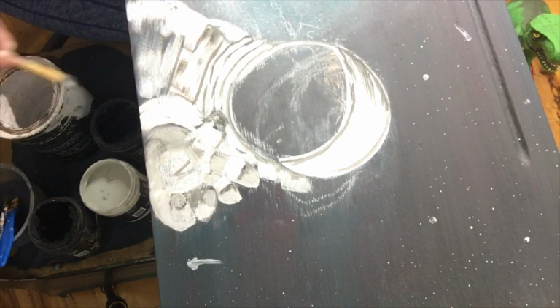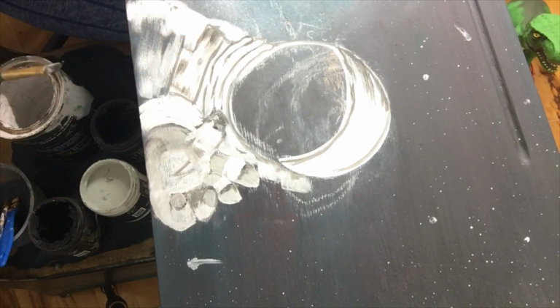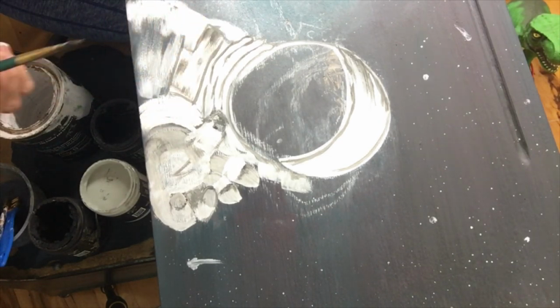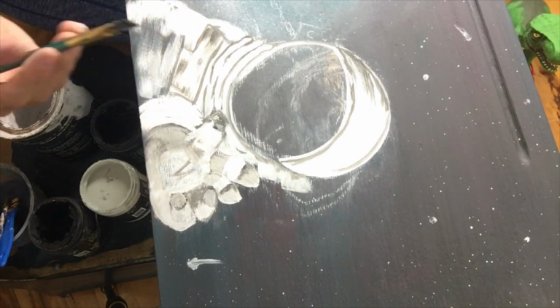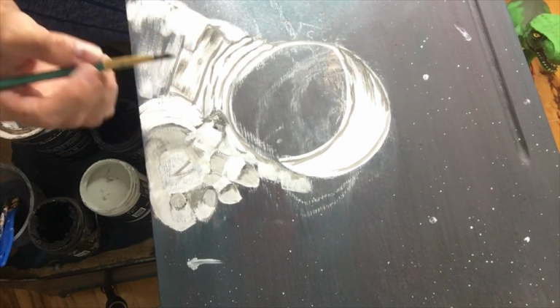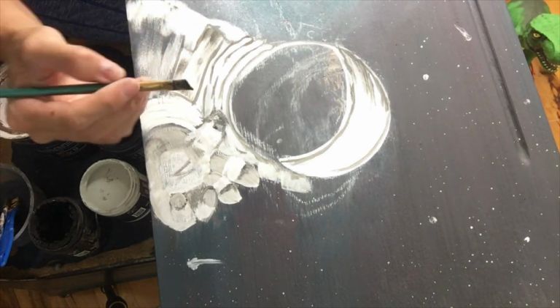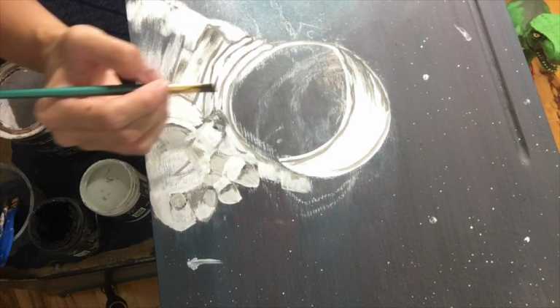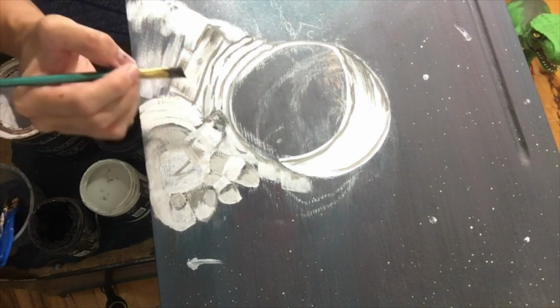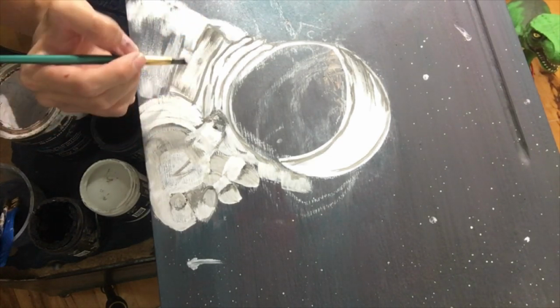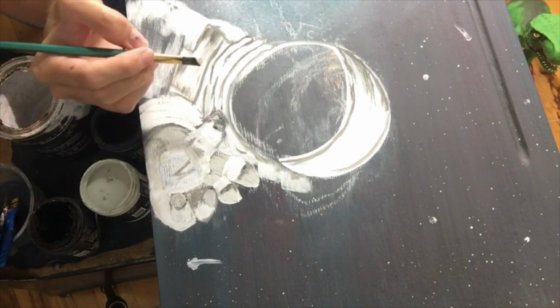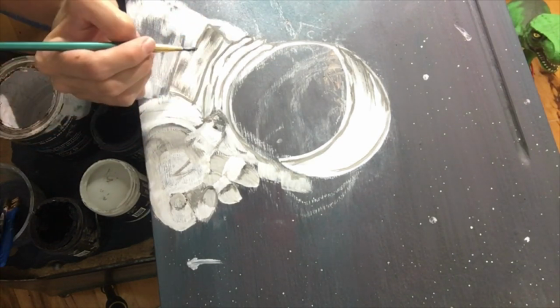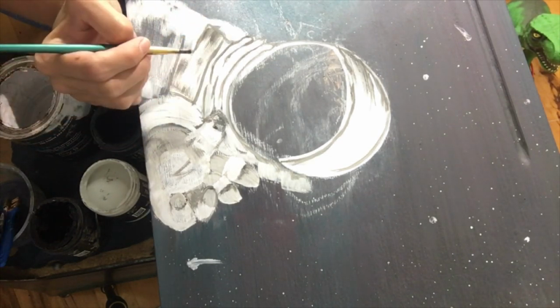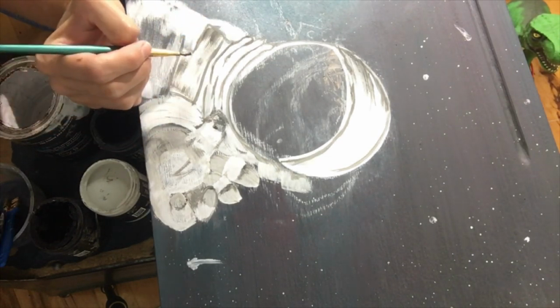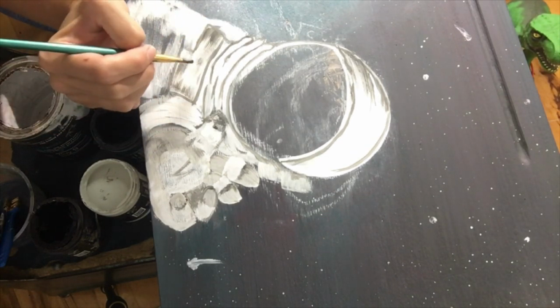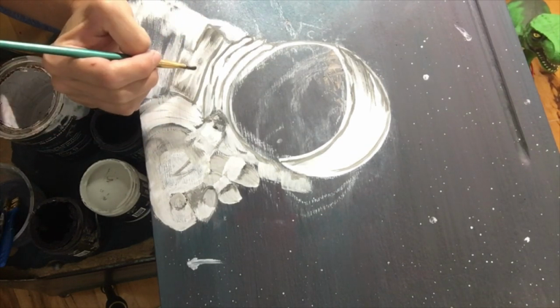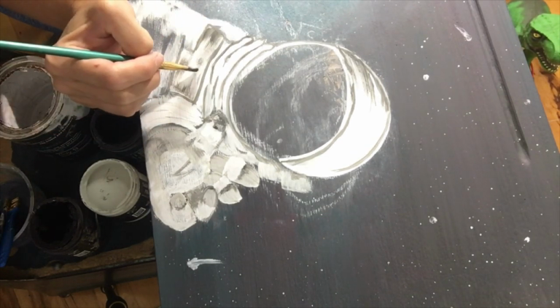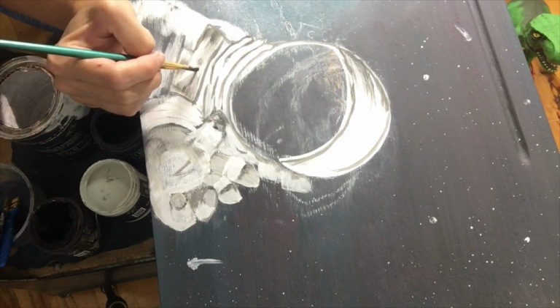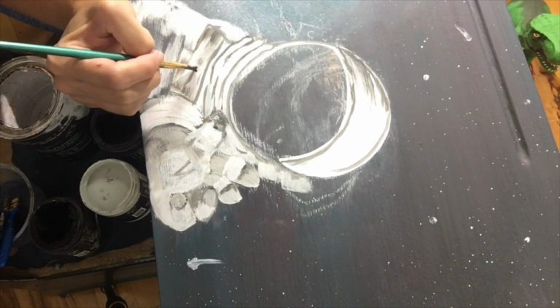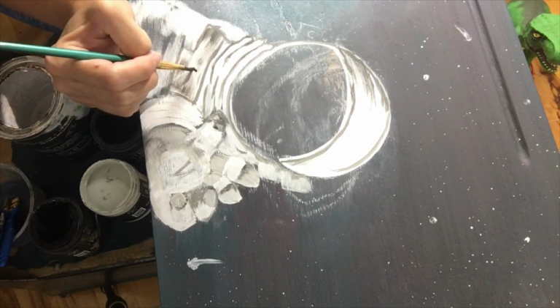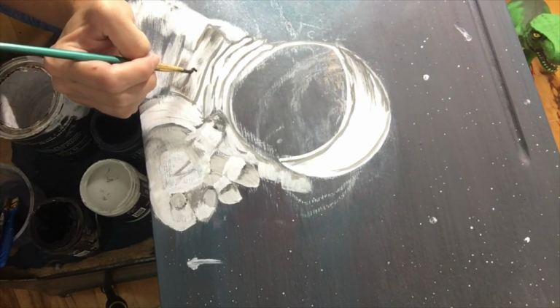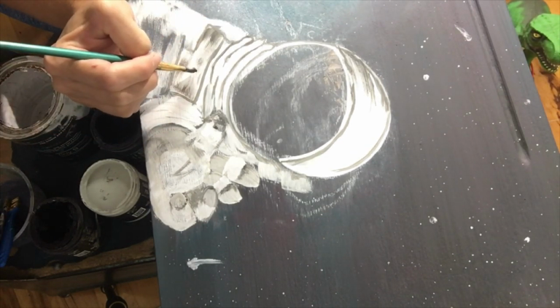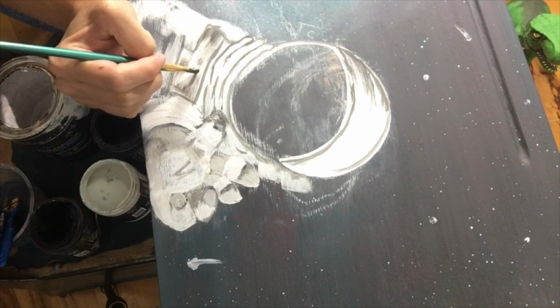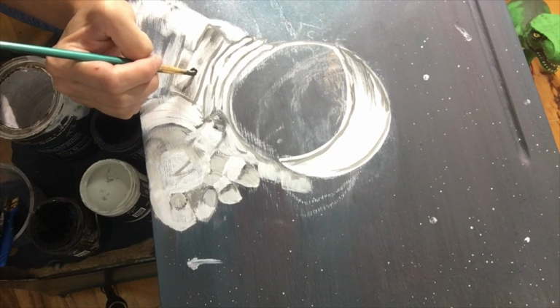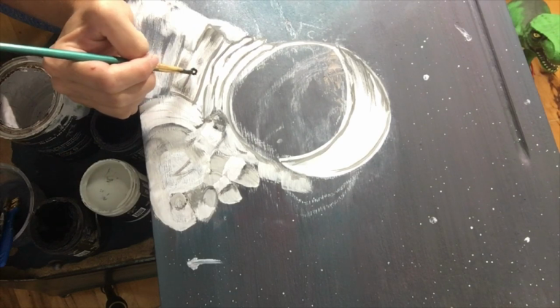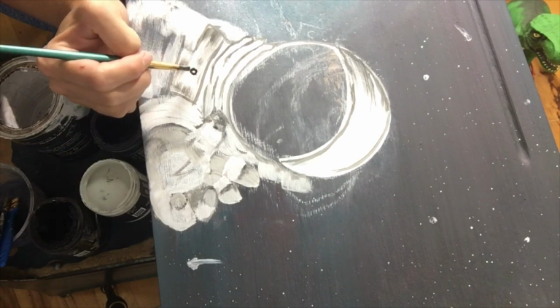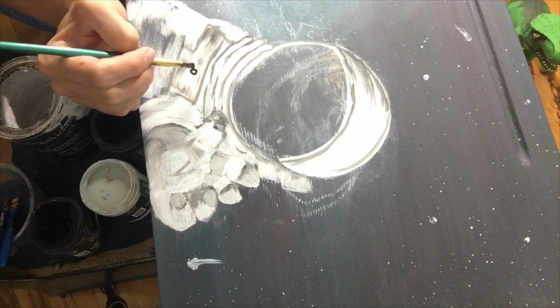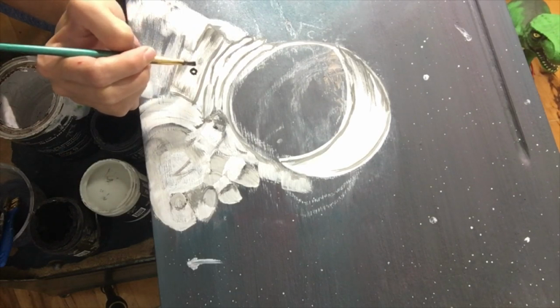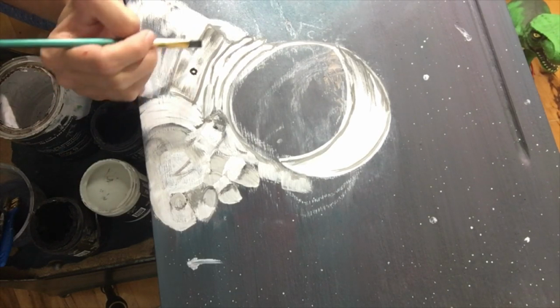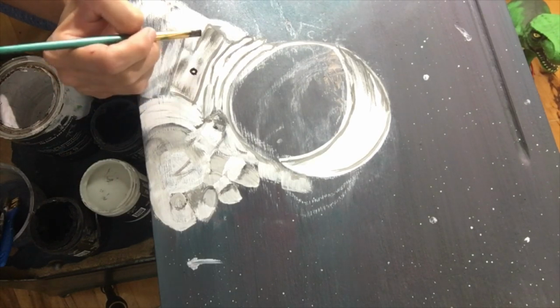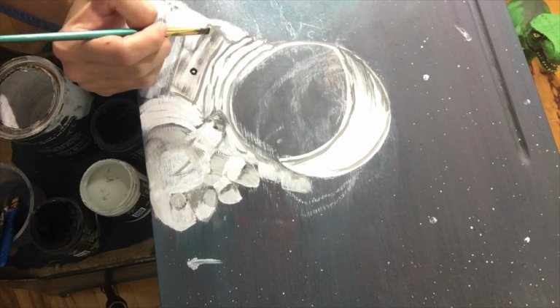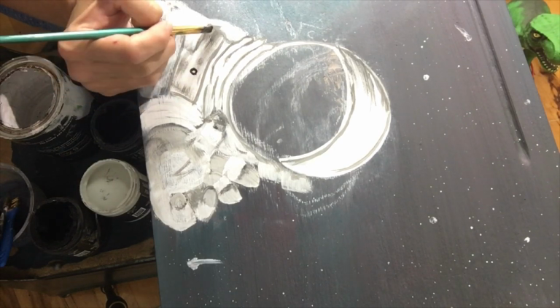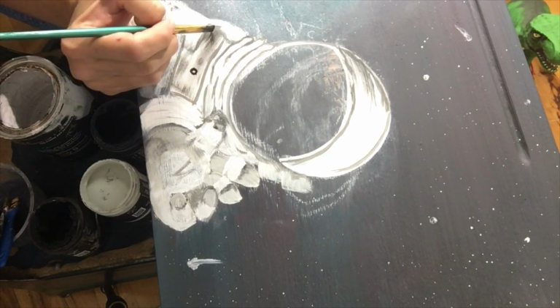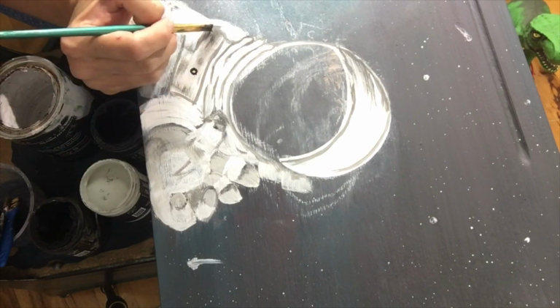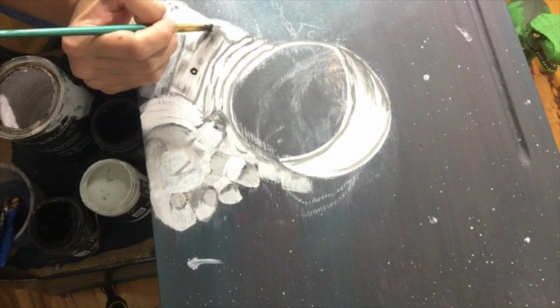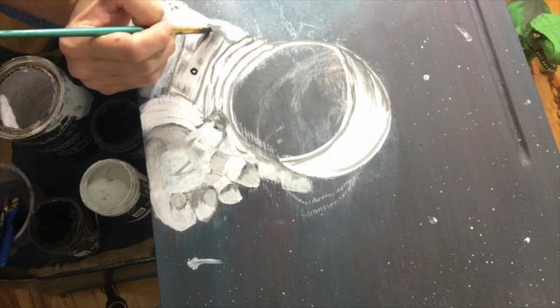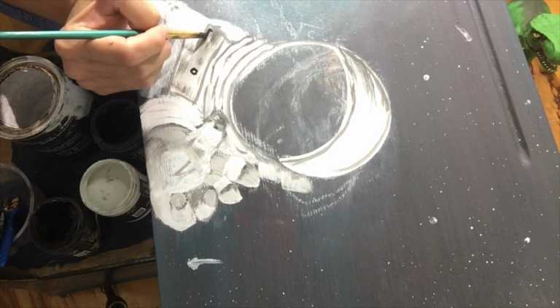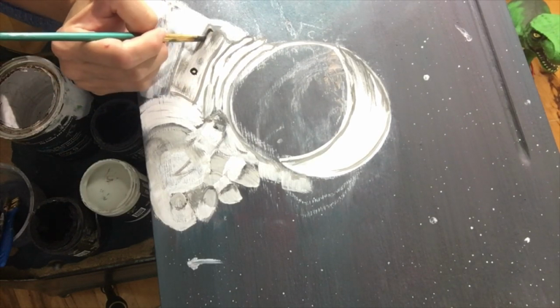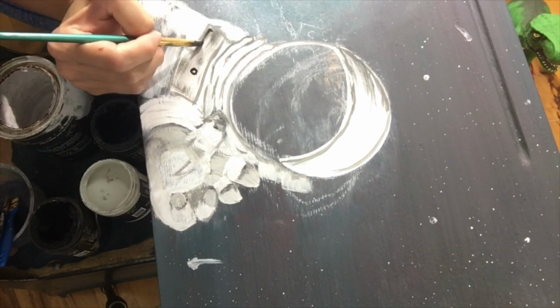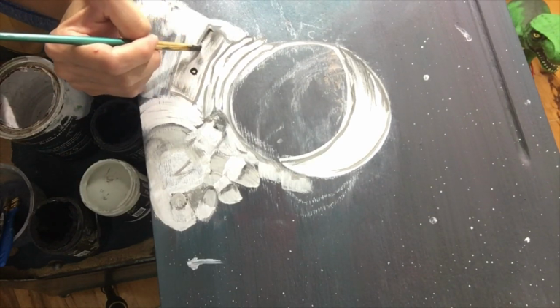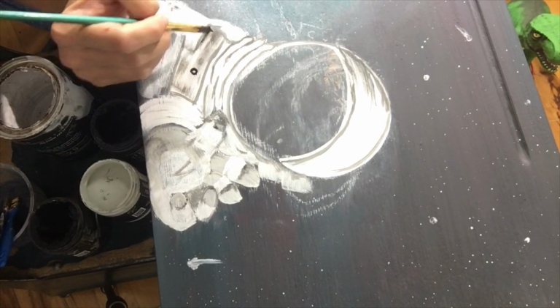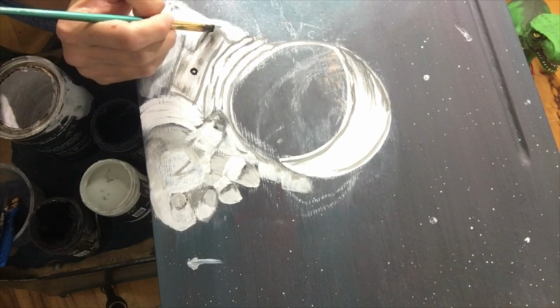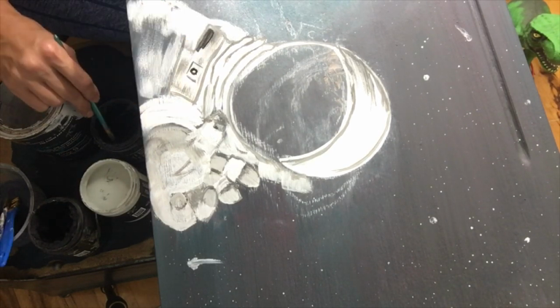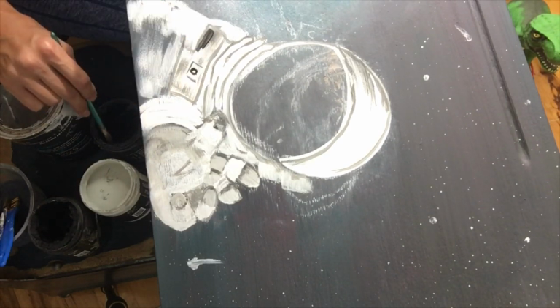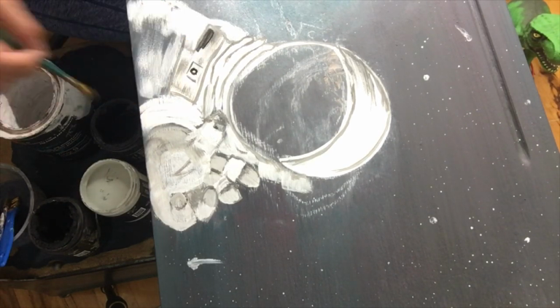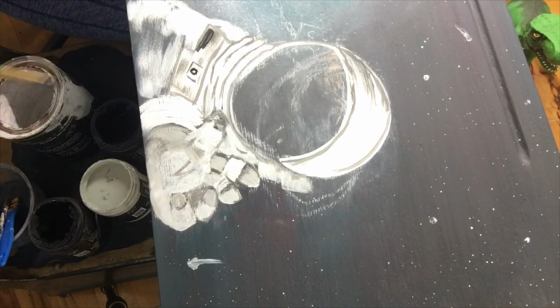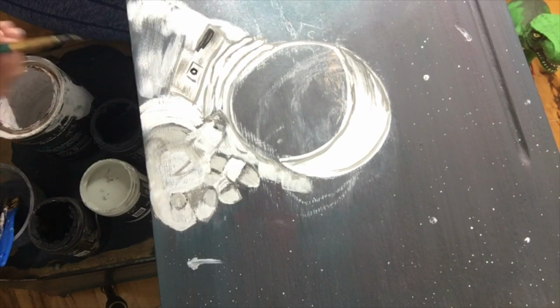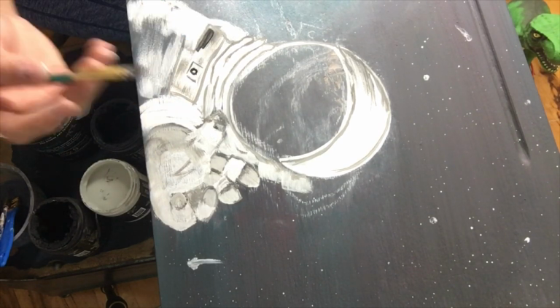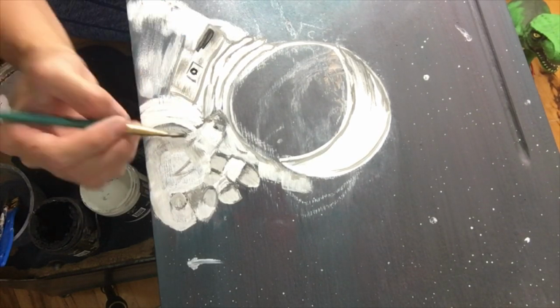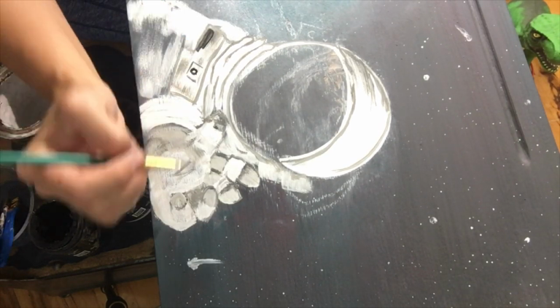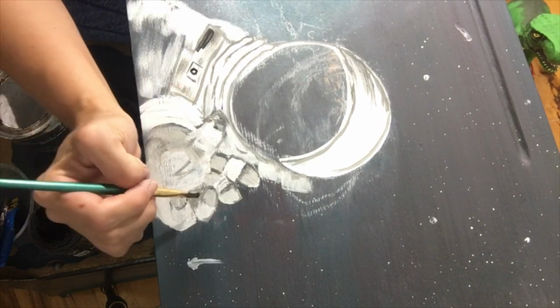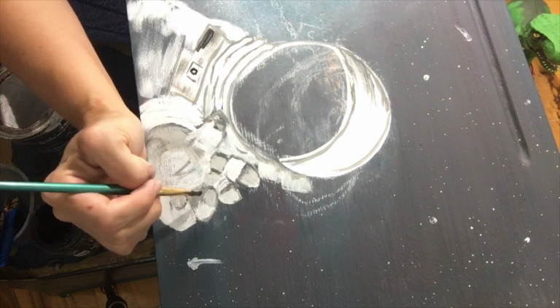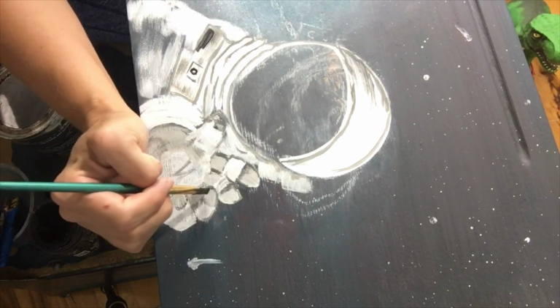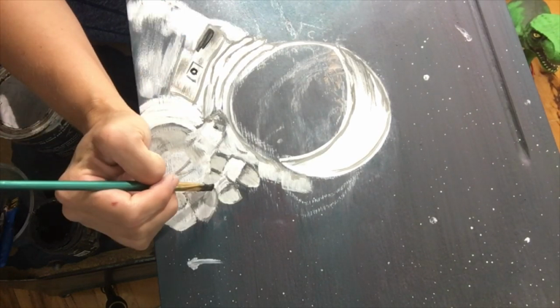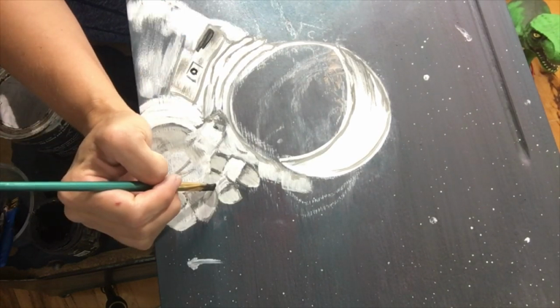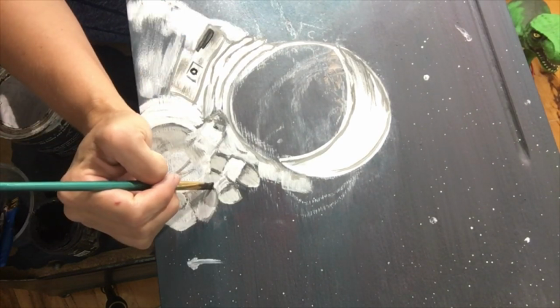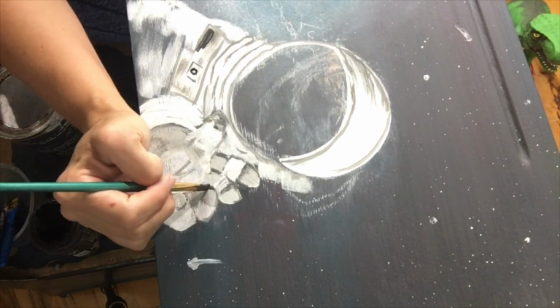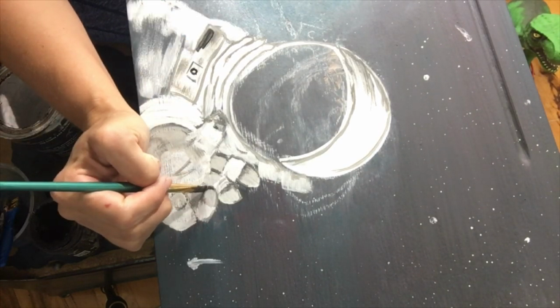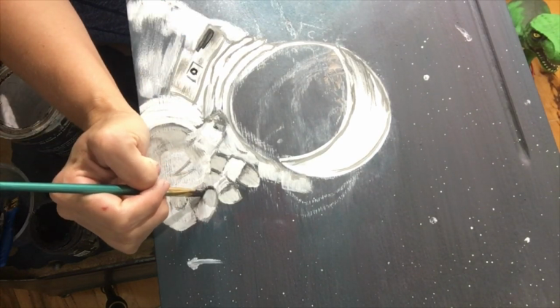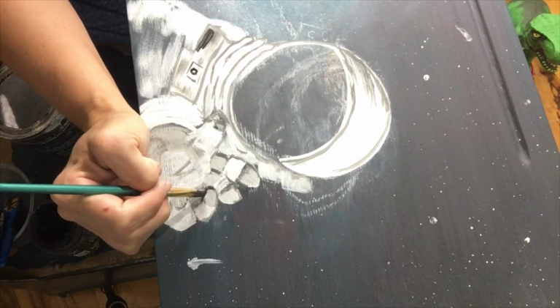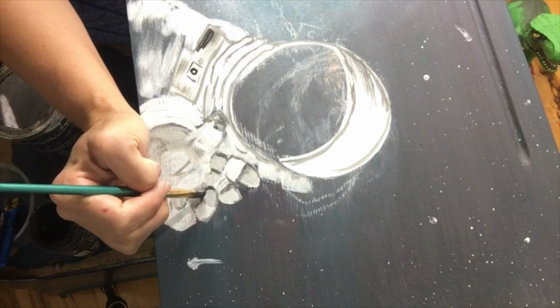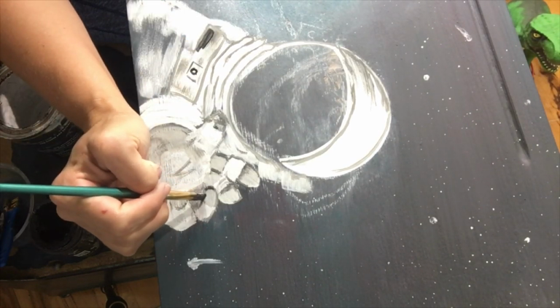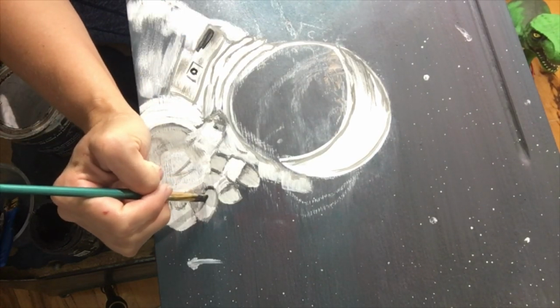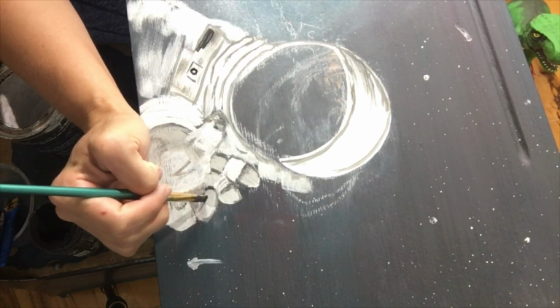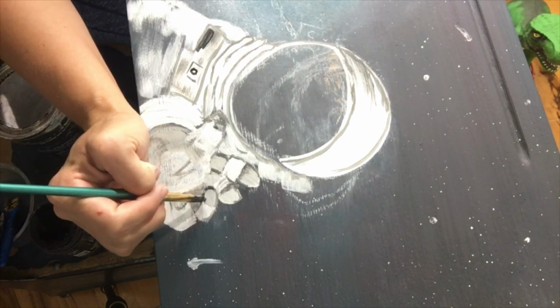The final step will be to add a layer of epoxy to the top so that there will be a smooth writing surface once again.